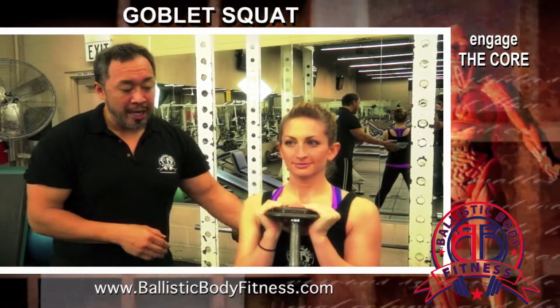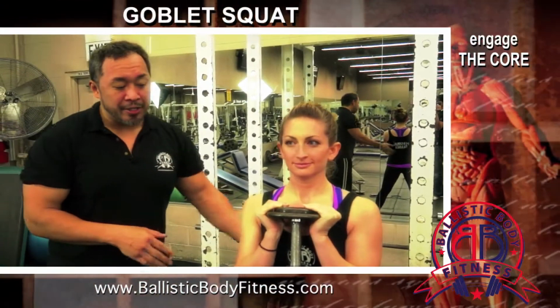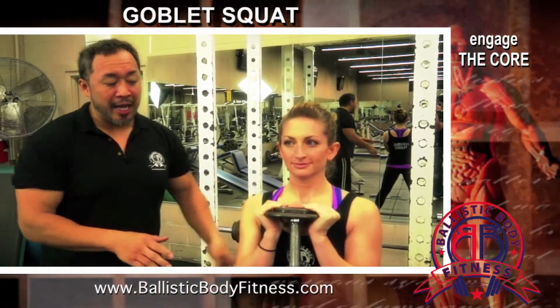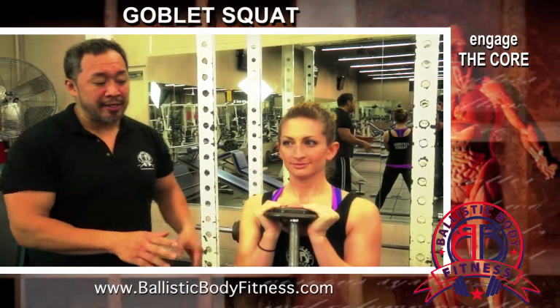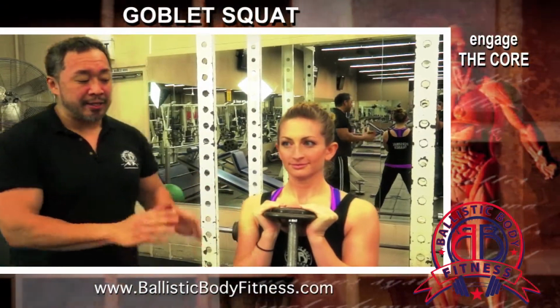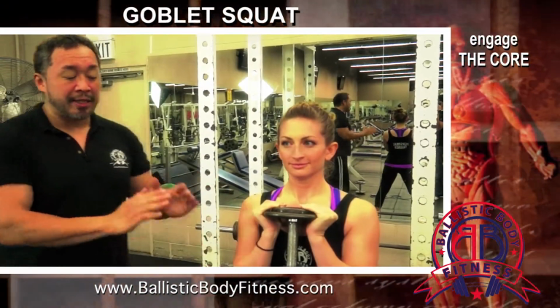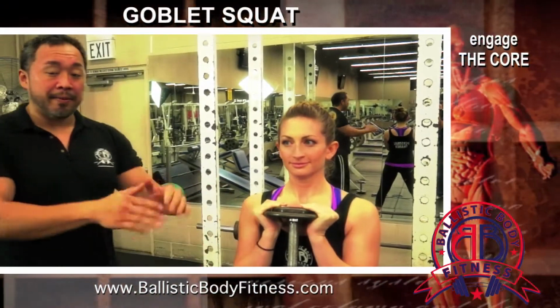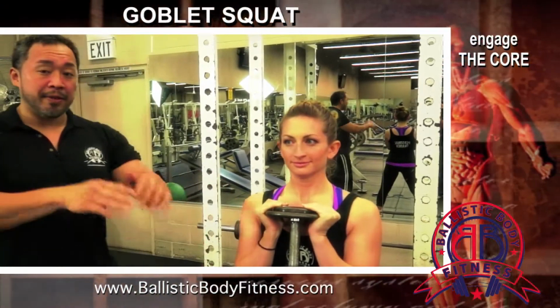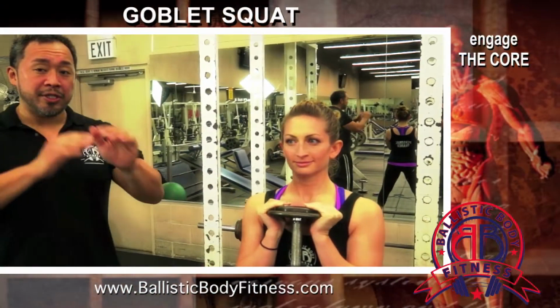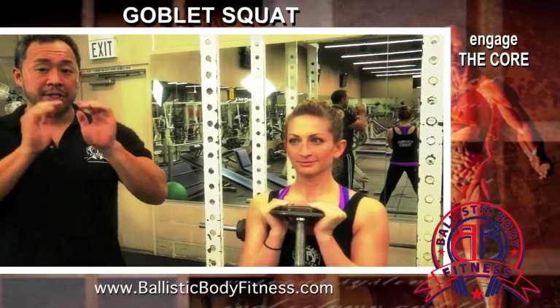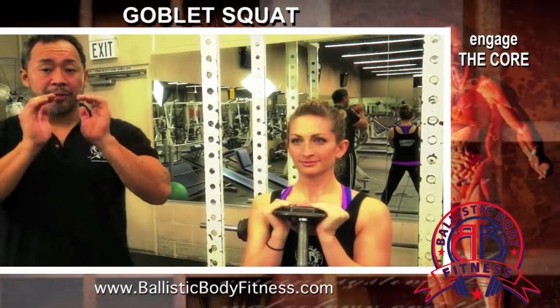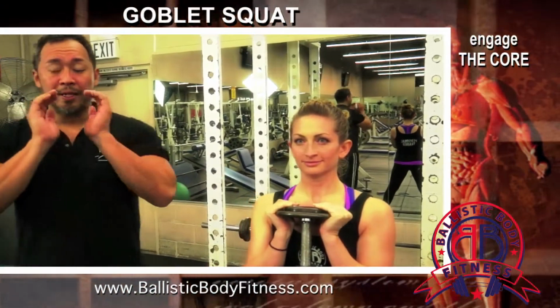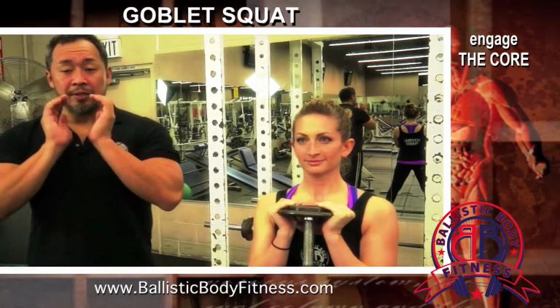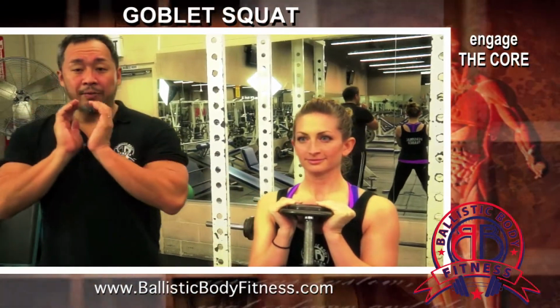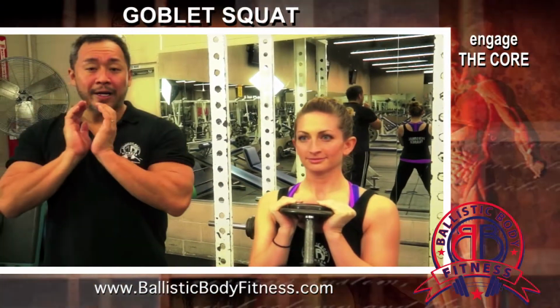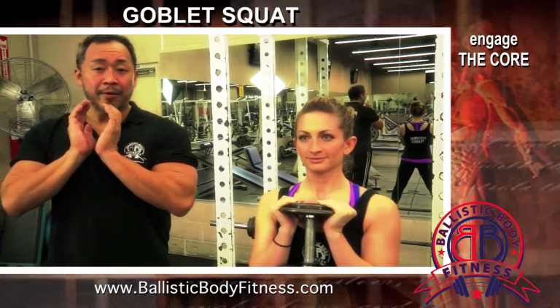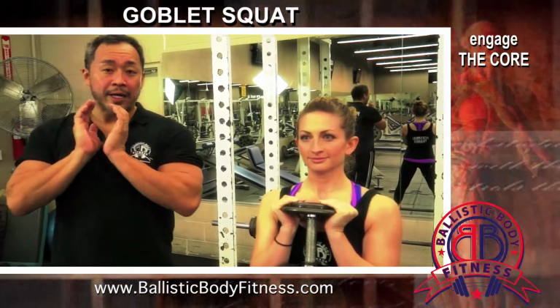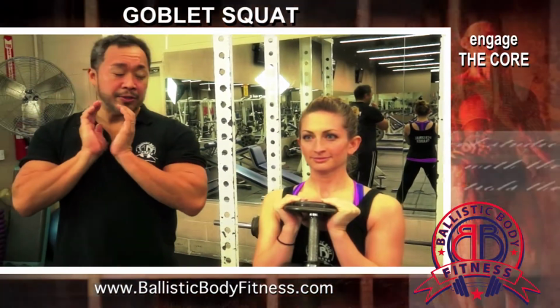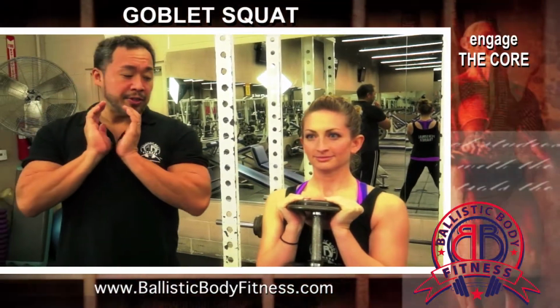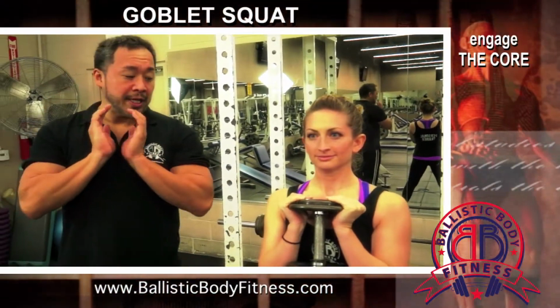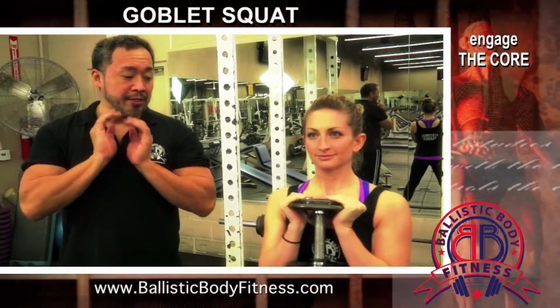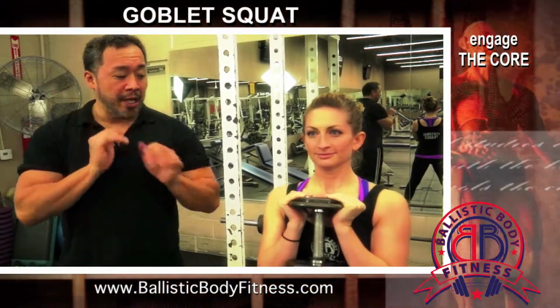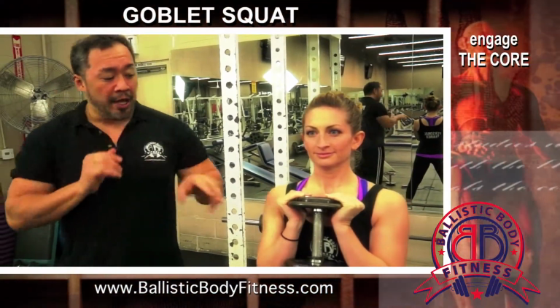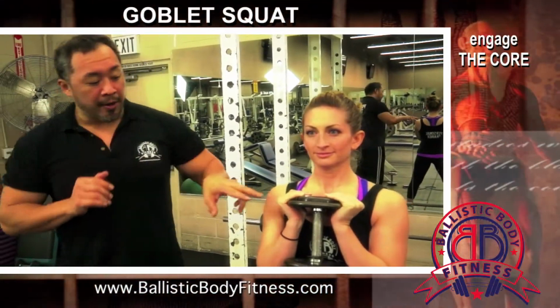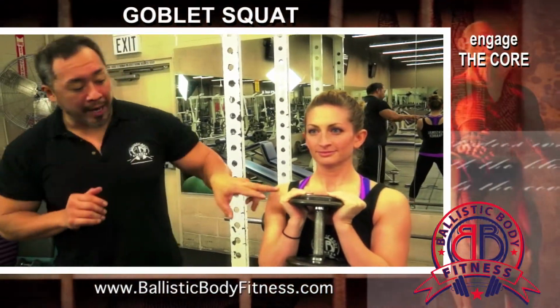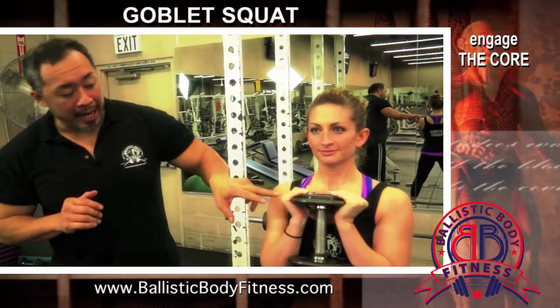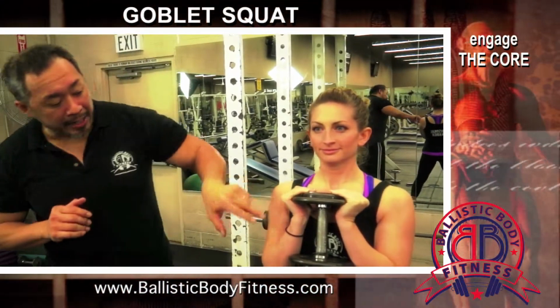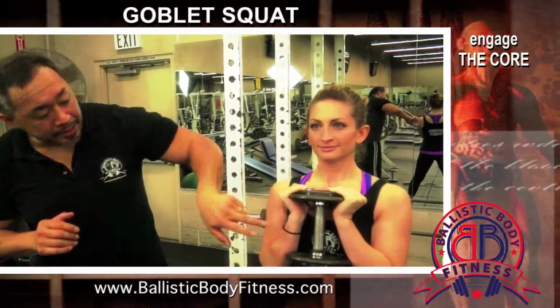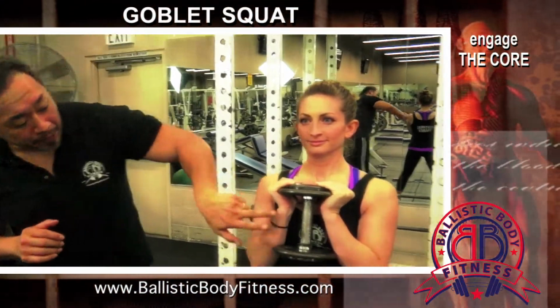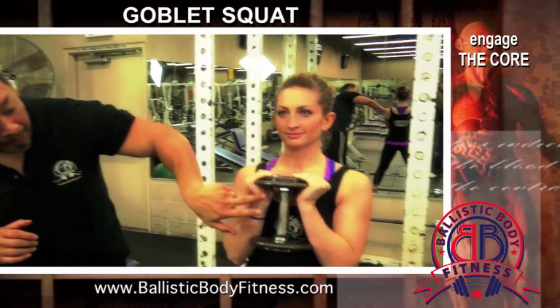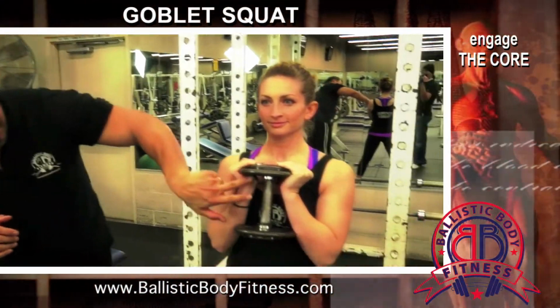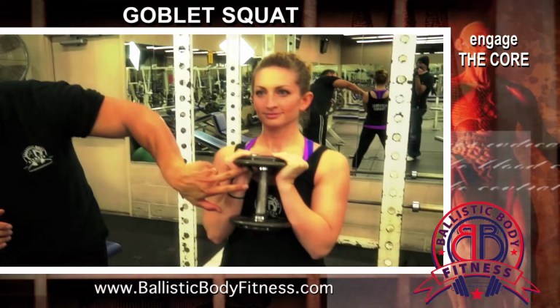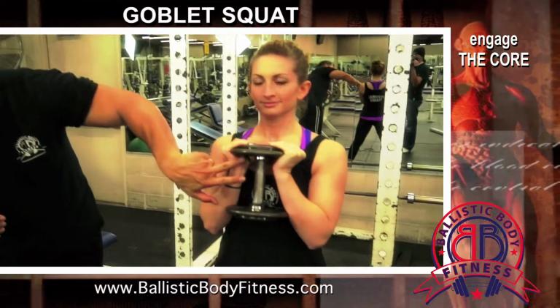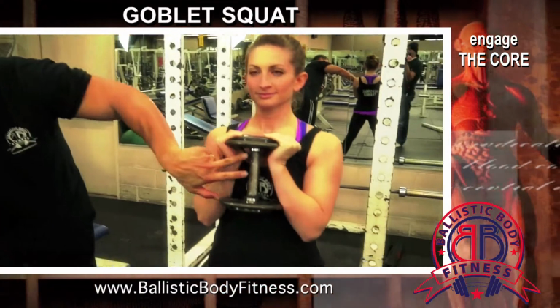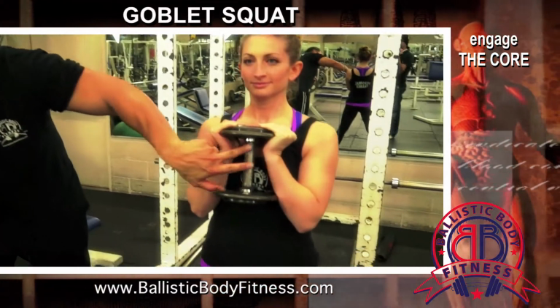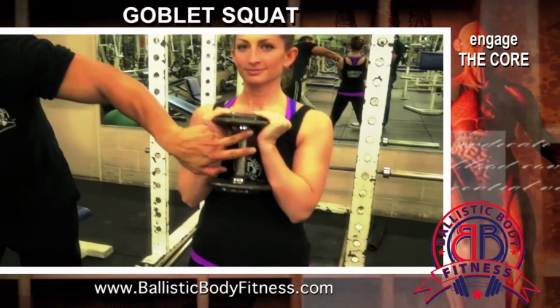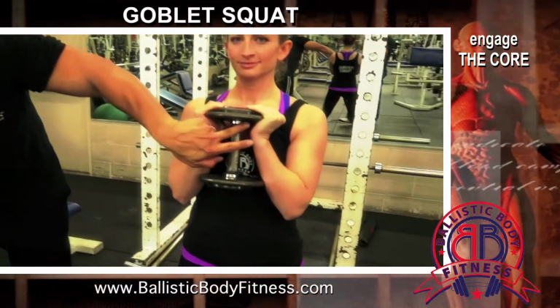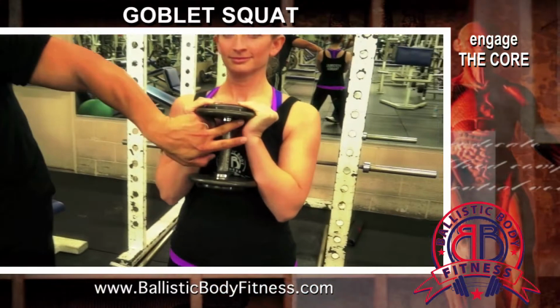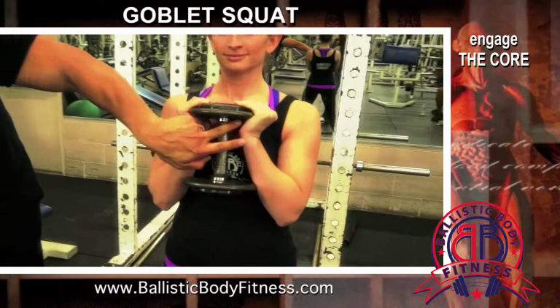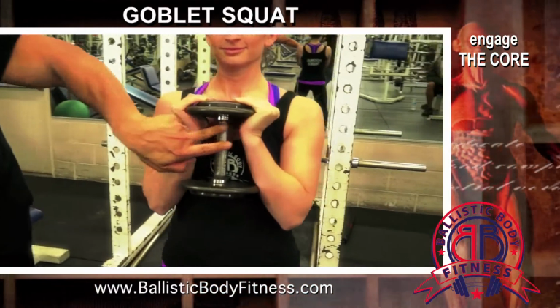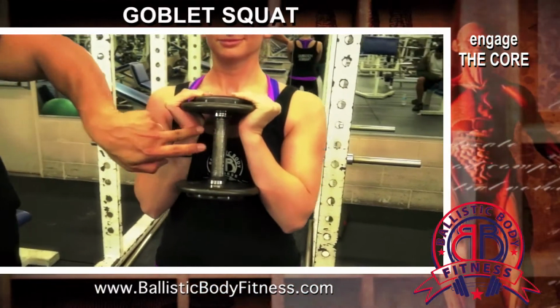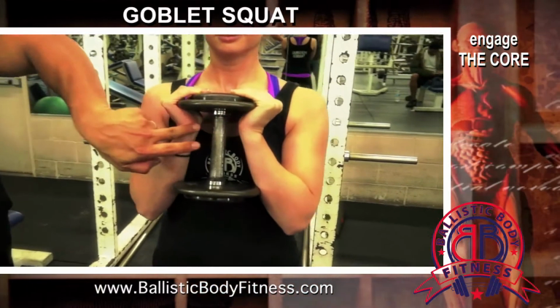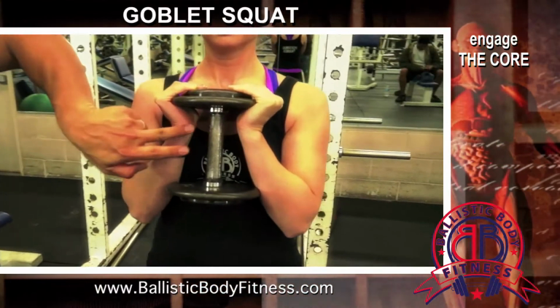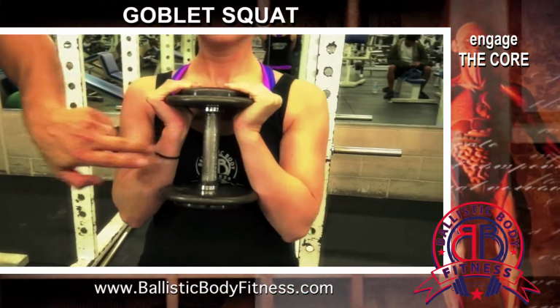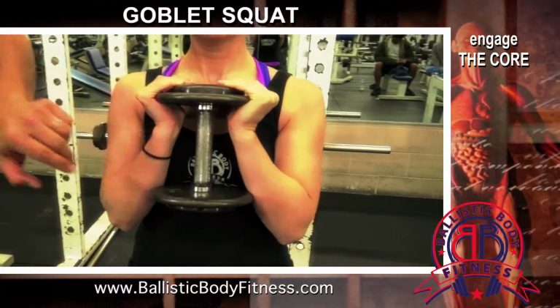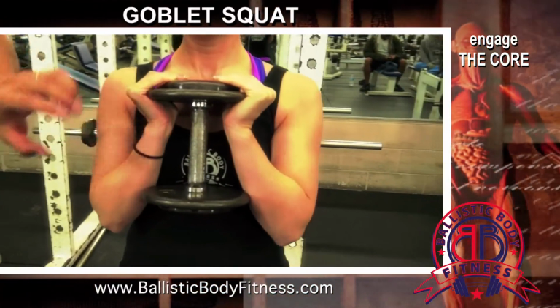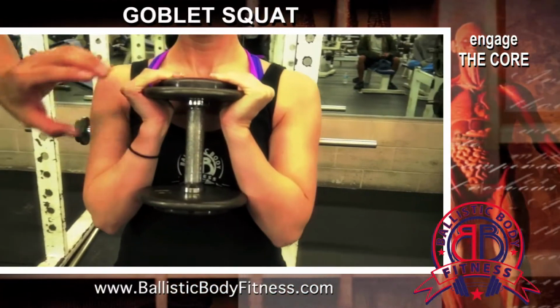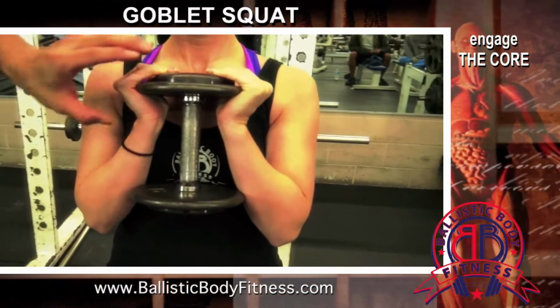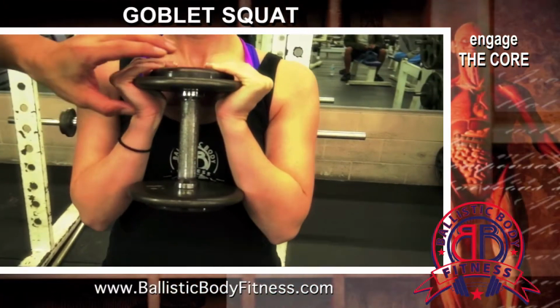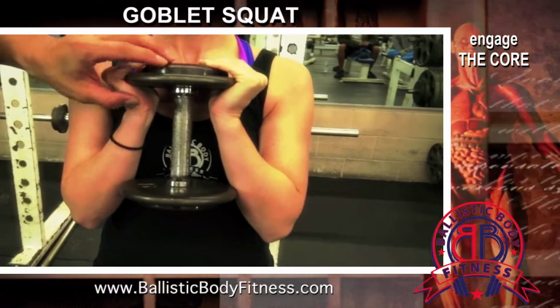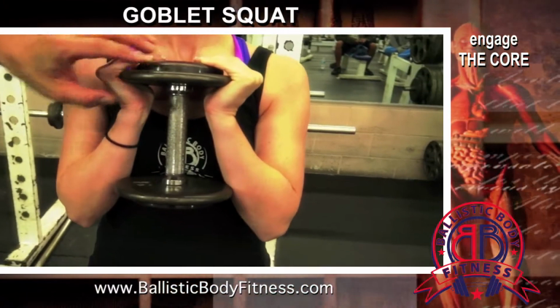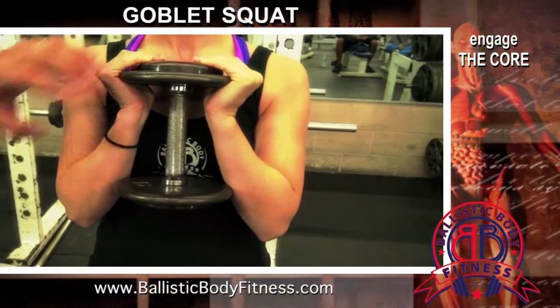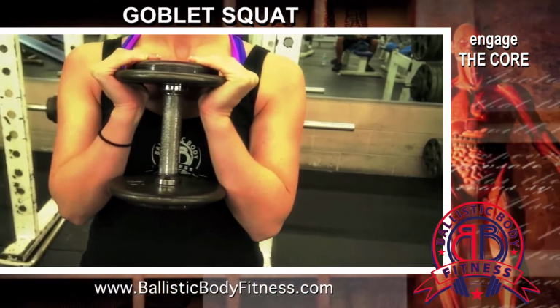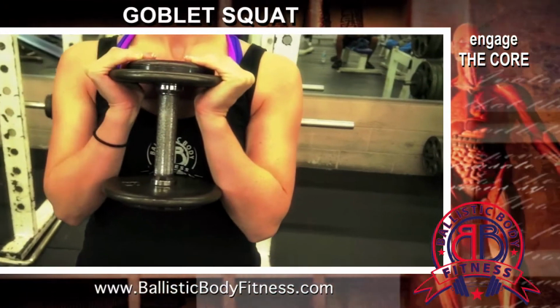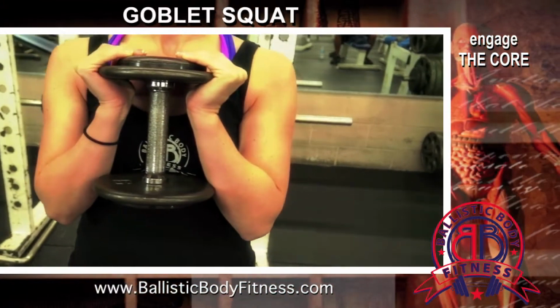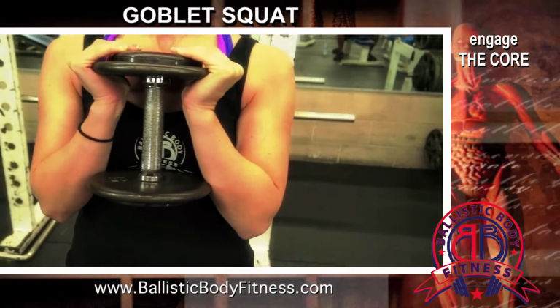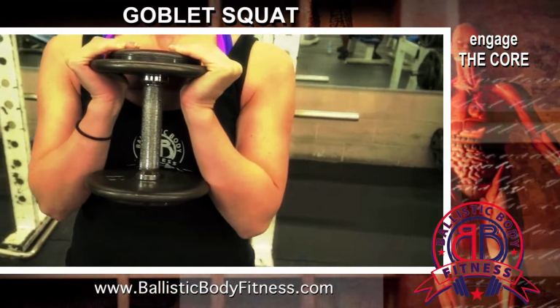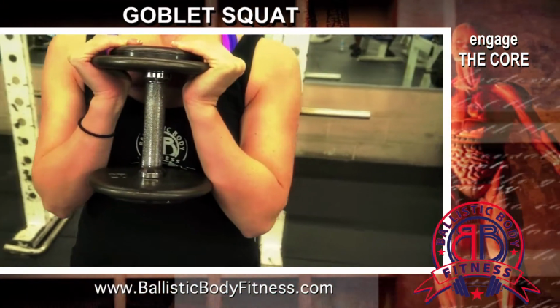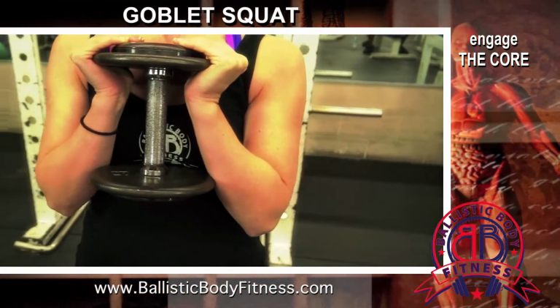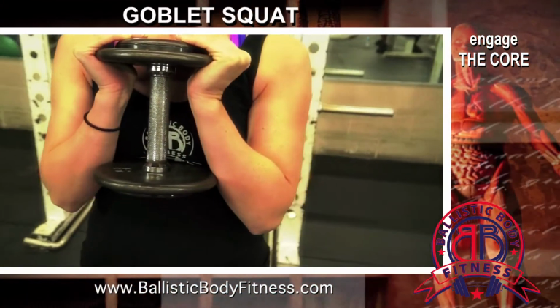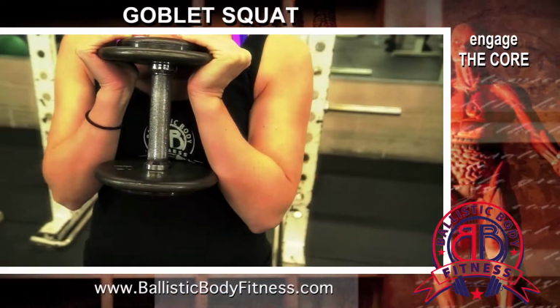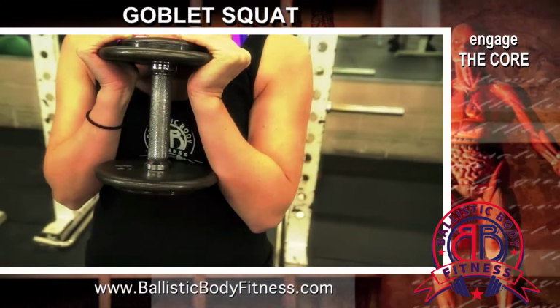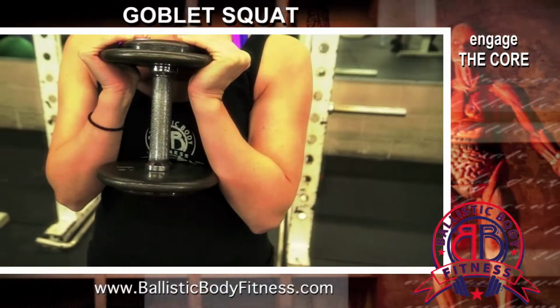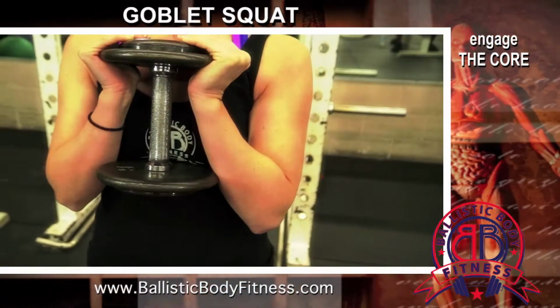She has the dumbbell and she's going to place it right across her chest. Her hands and palms are right toward the edge of the dumbbell and she's going to make sure she has a secure firm hold on that.